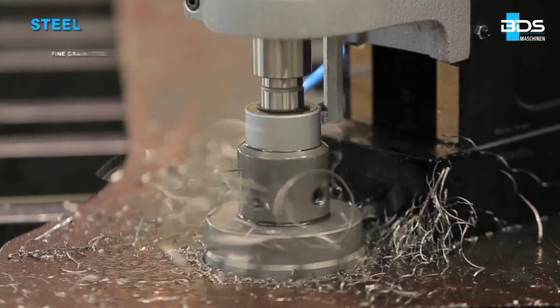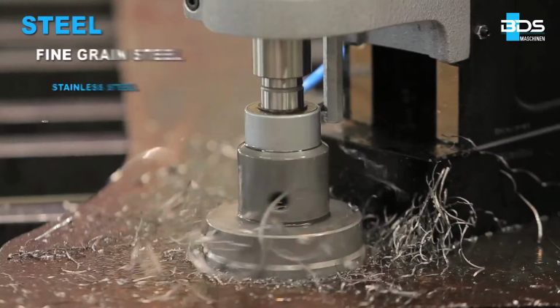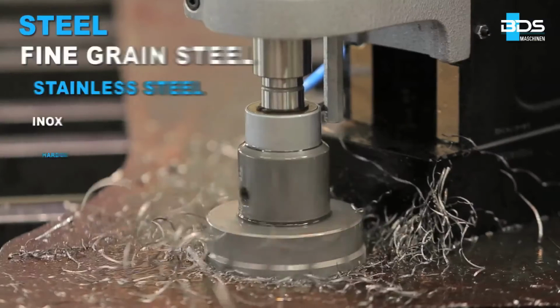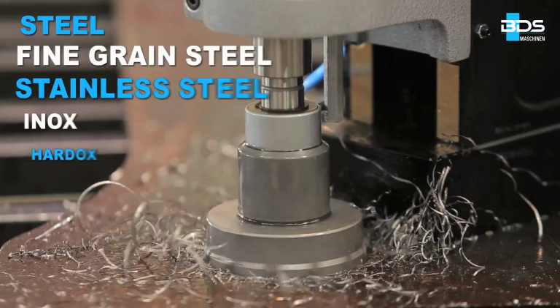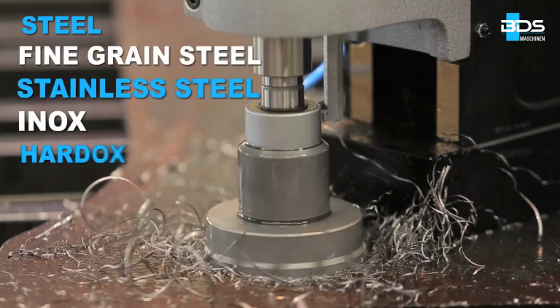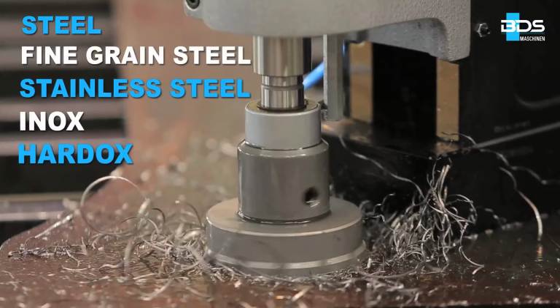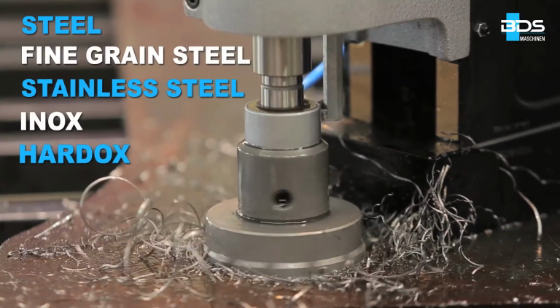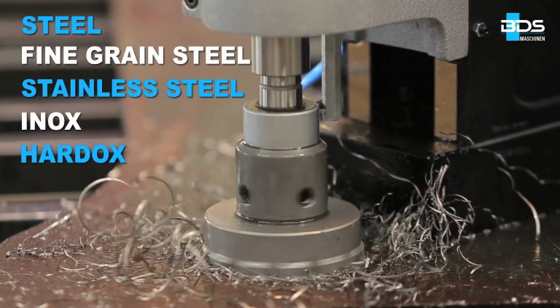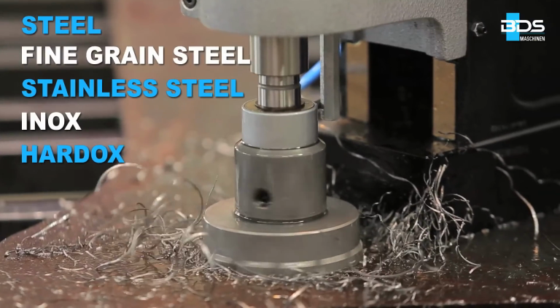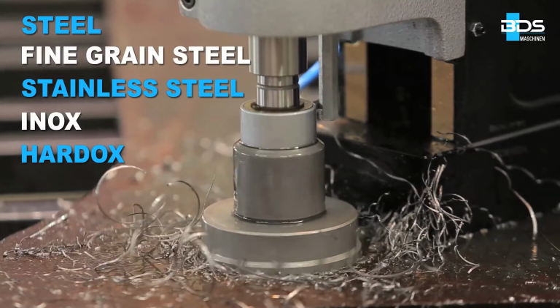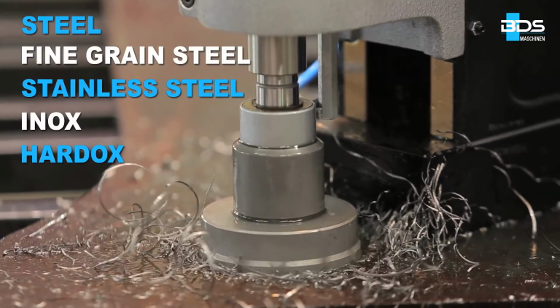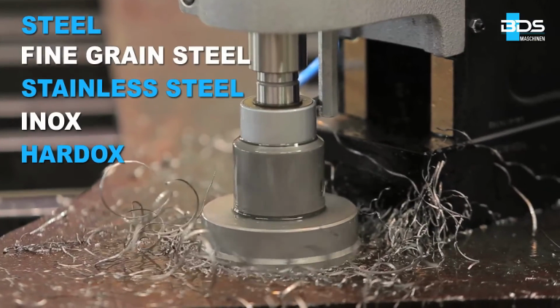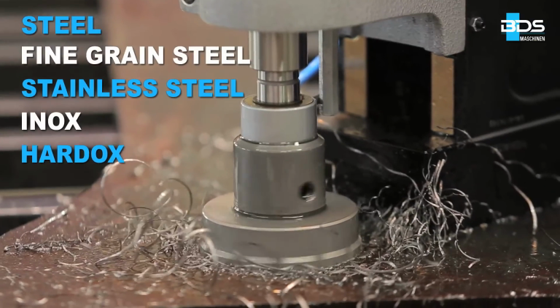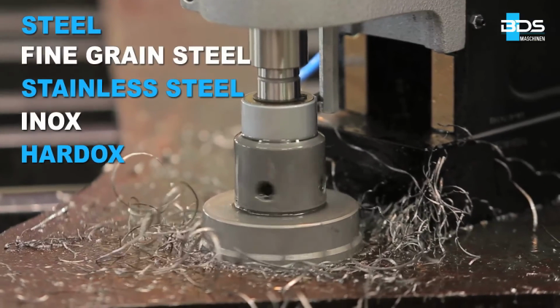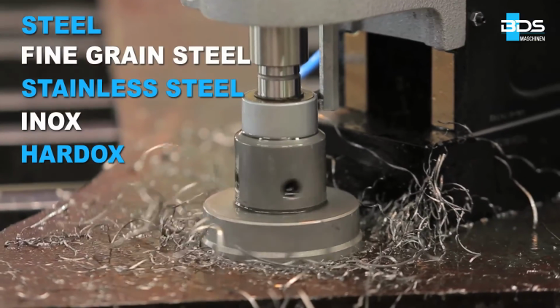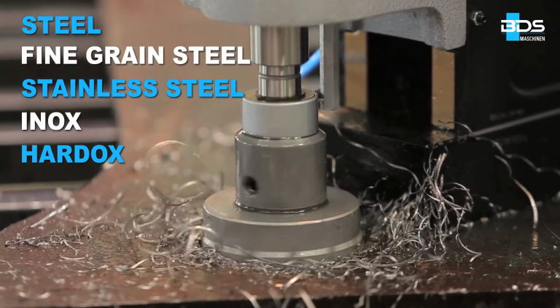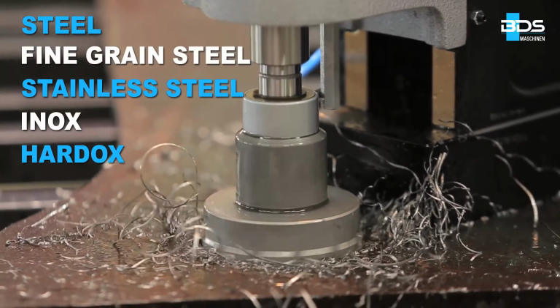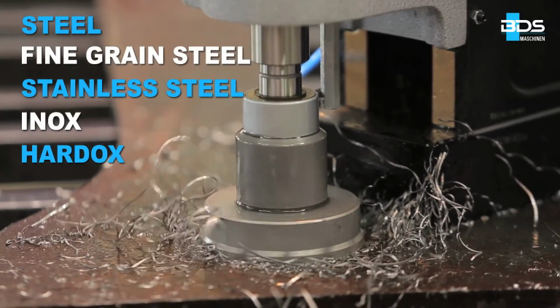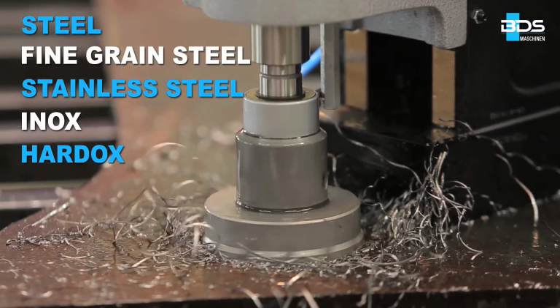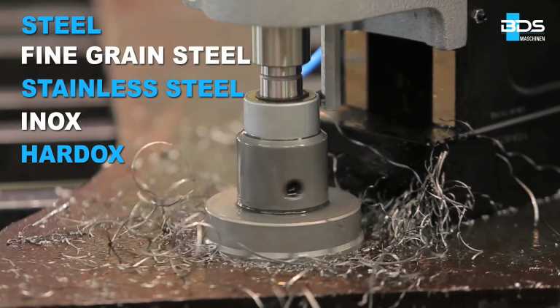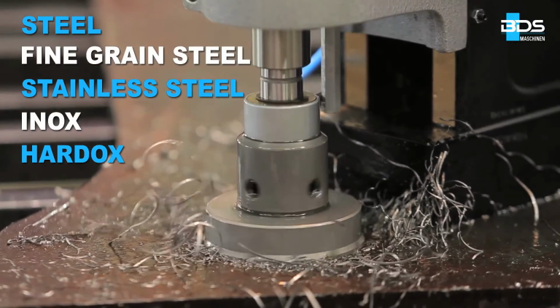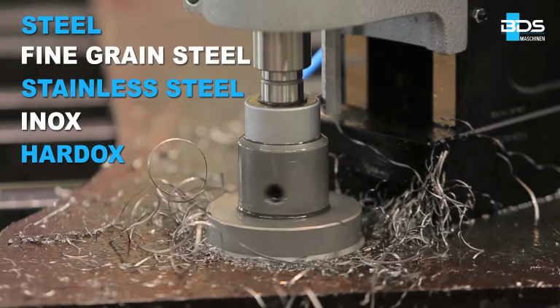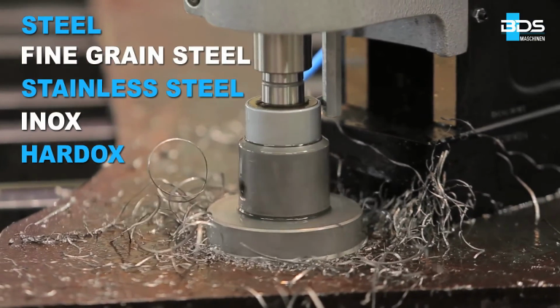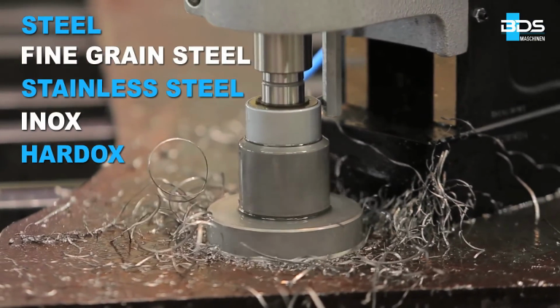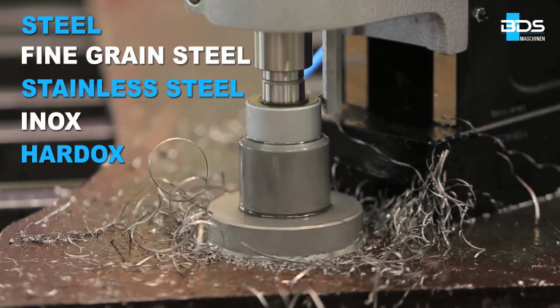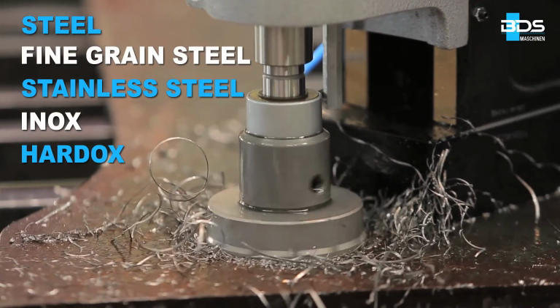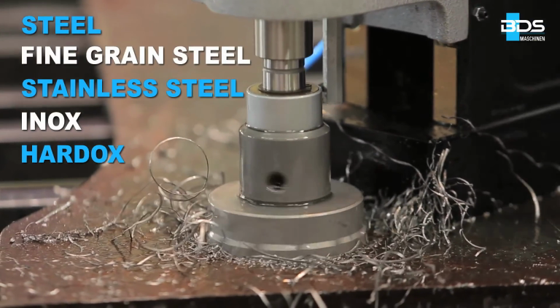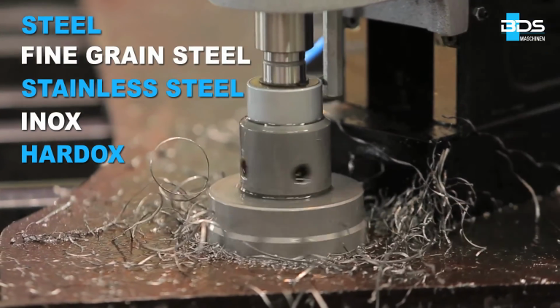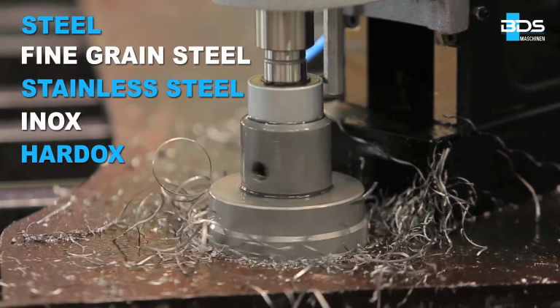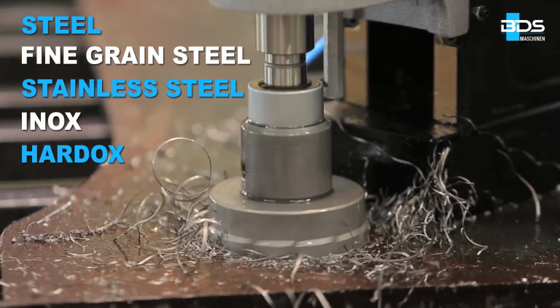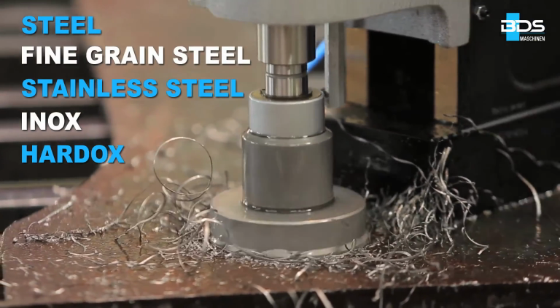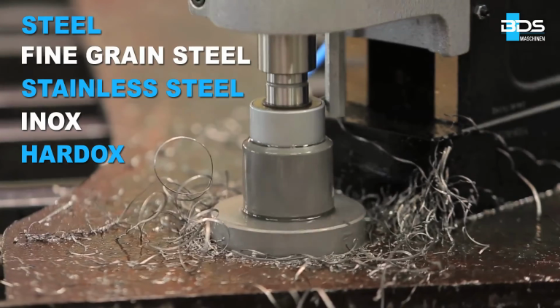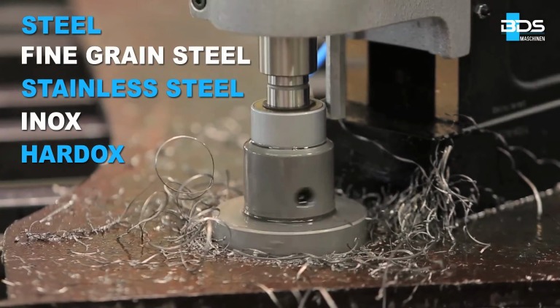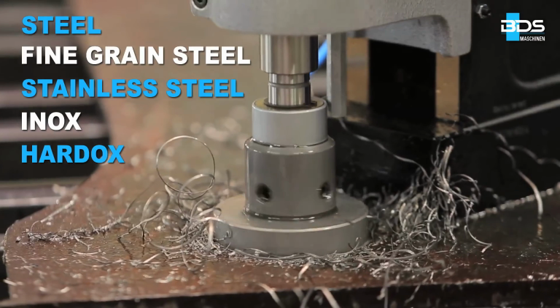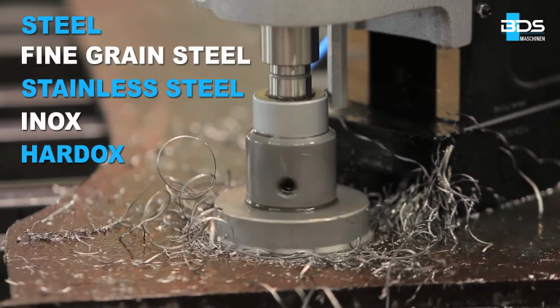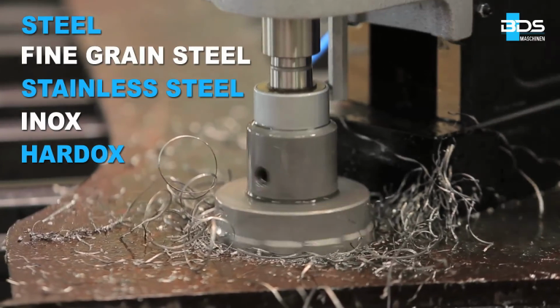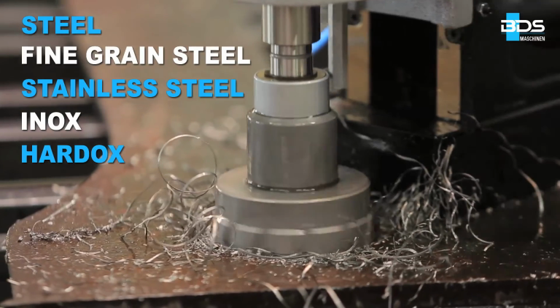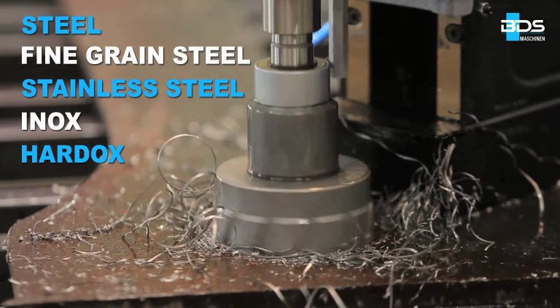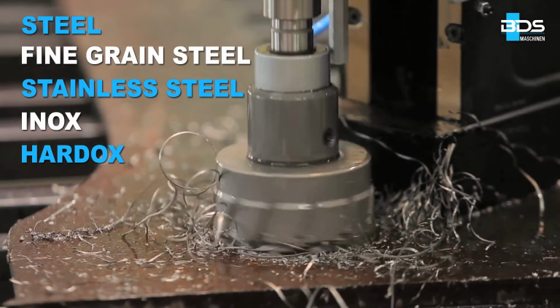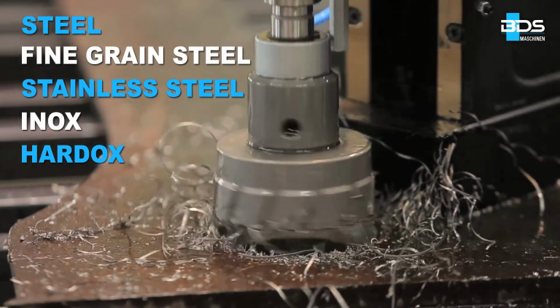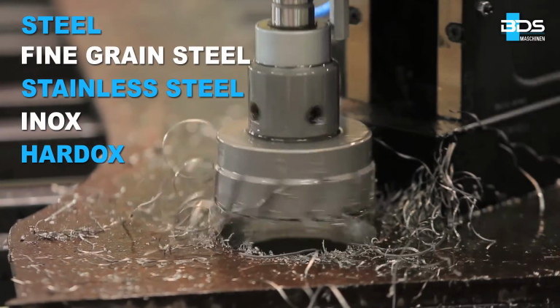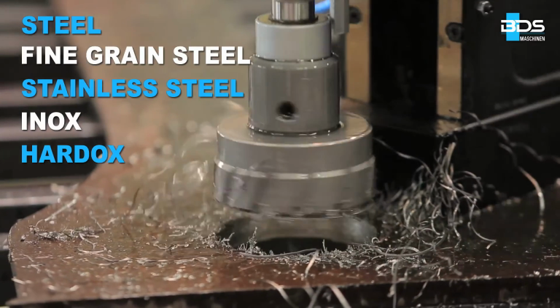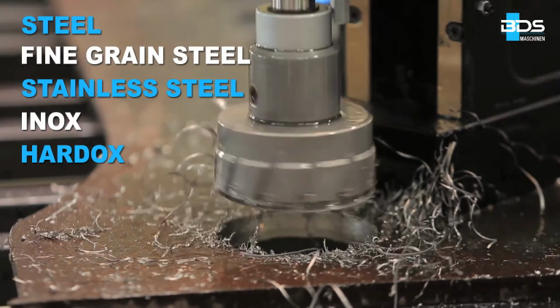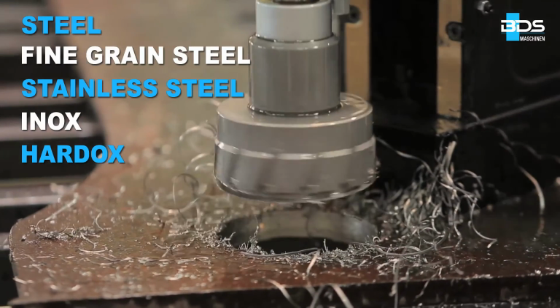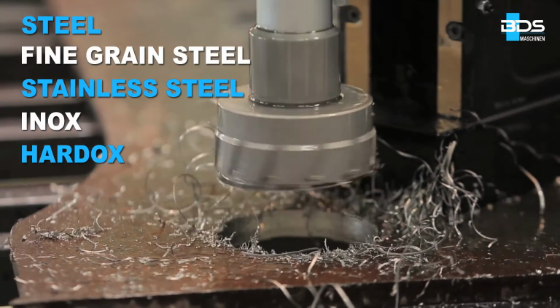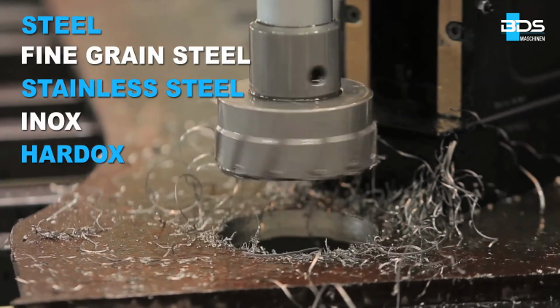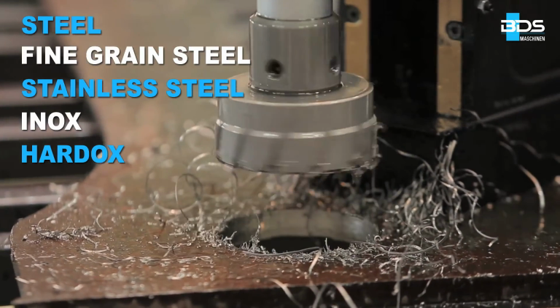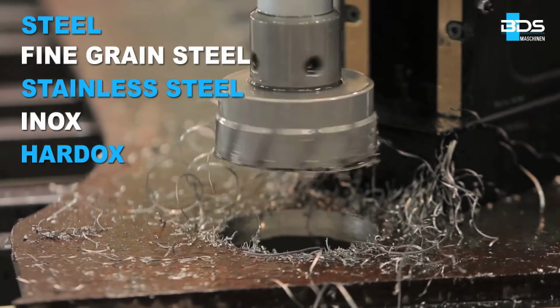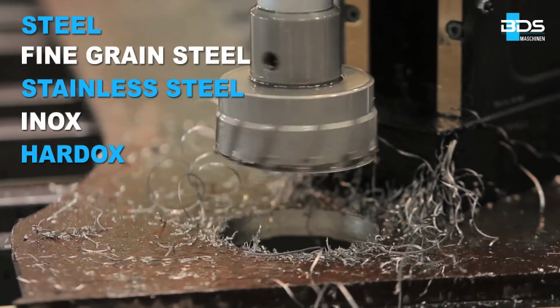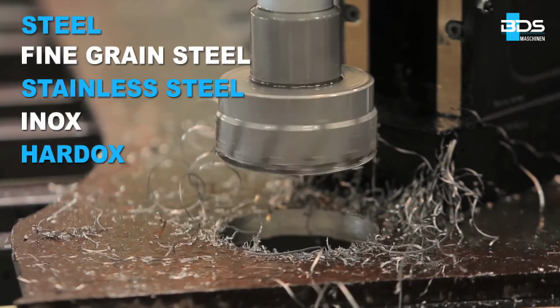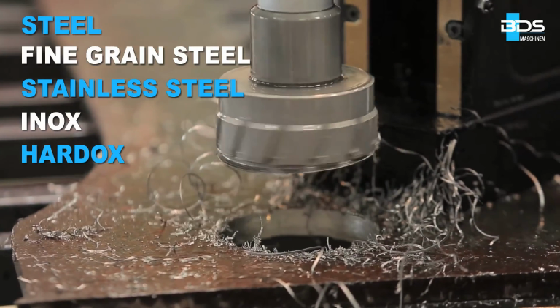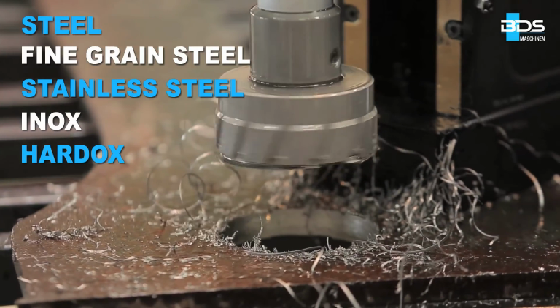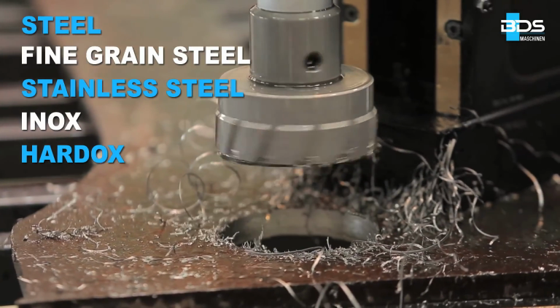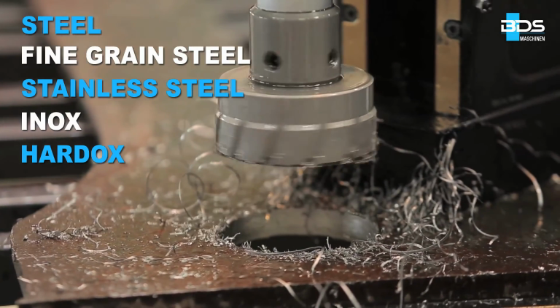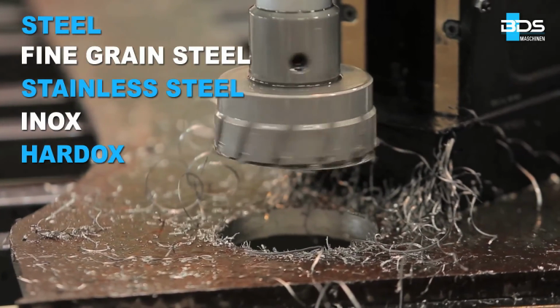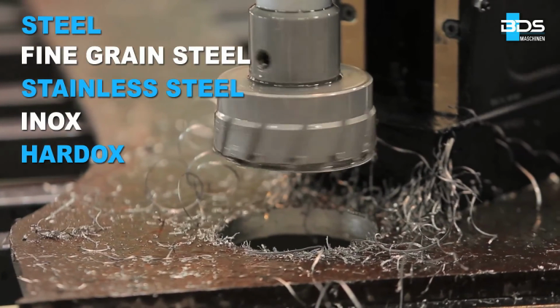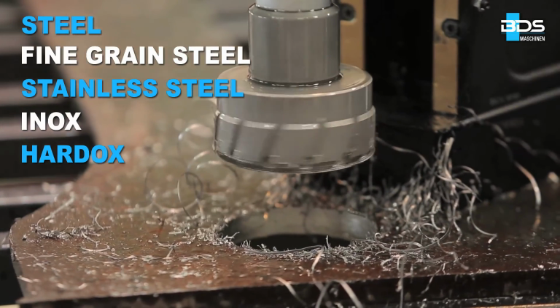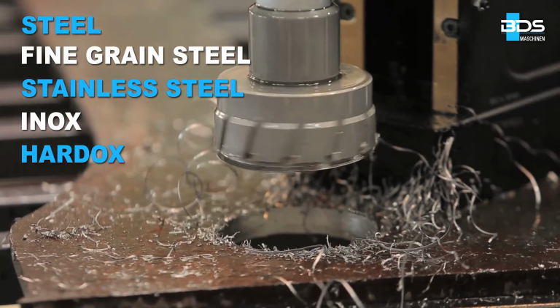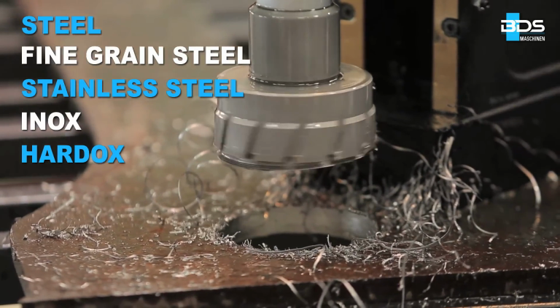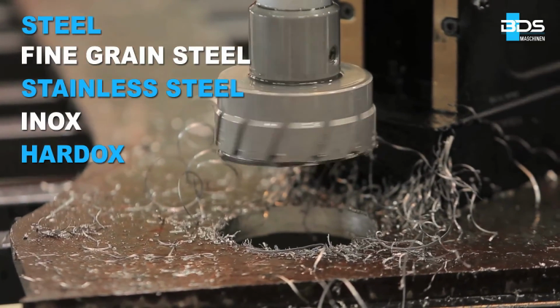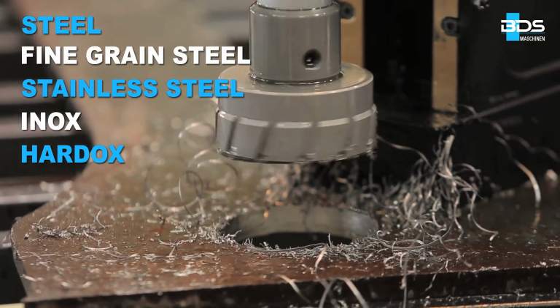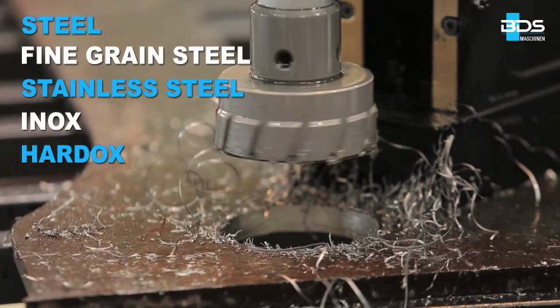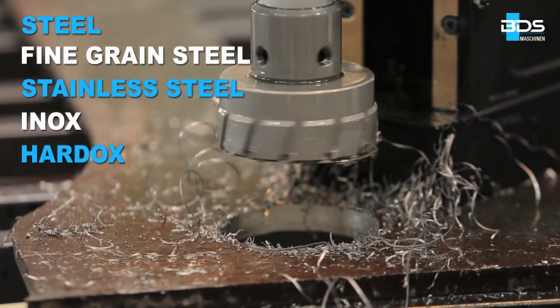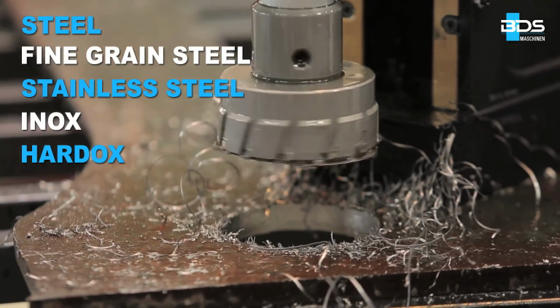Series carbide core drills are recommended for steel, fine-grained steel, stainless steel, inox, etc.